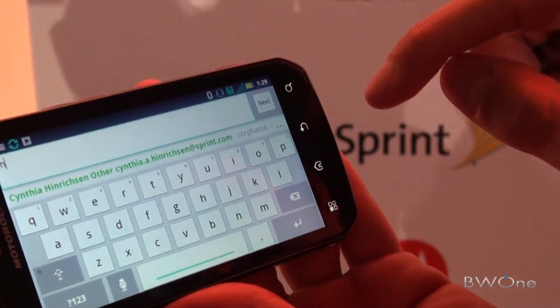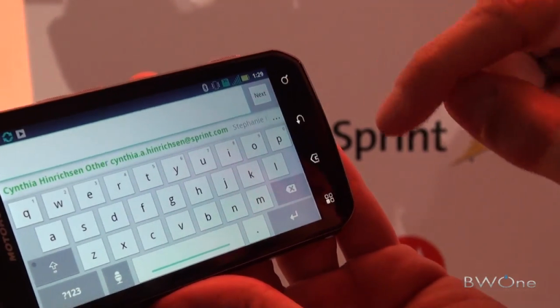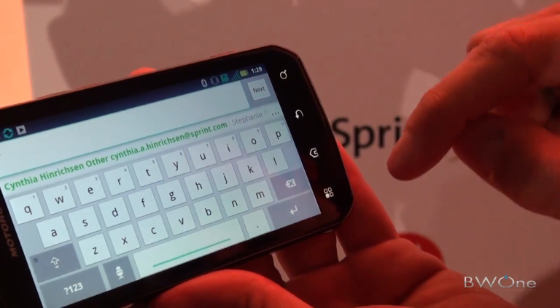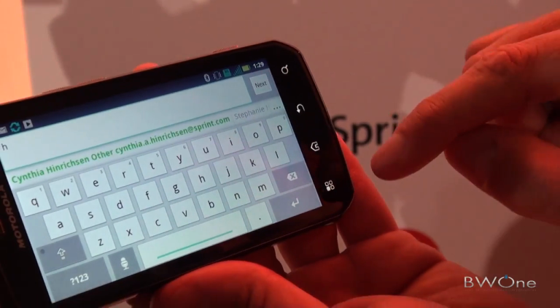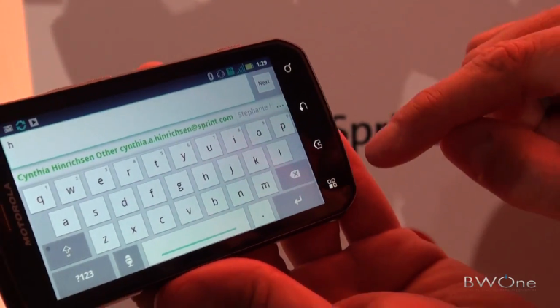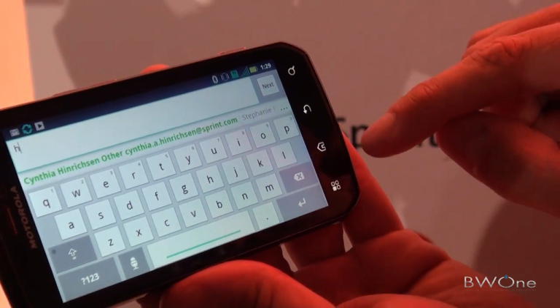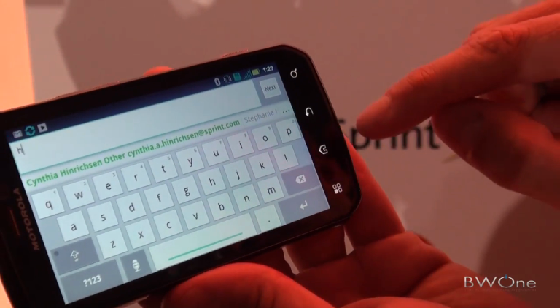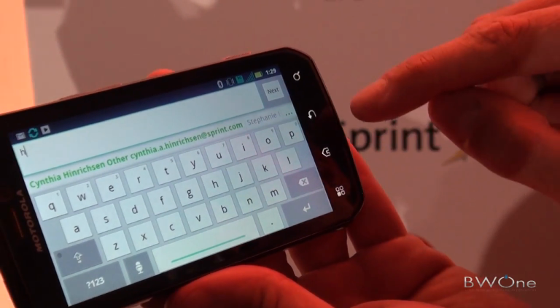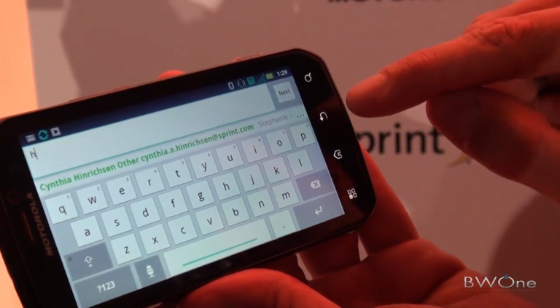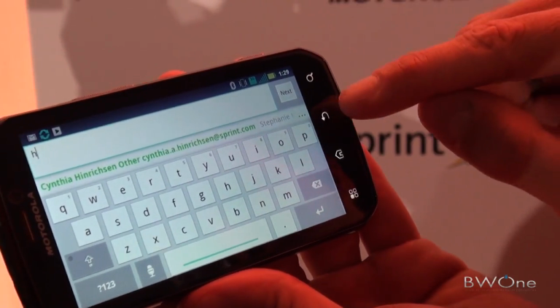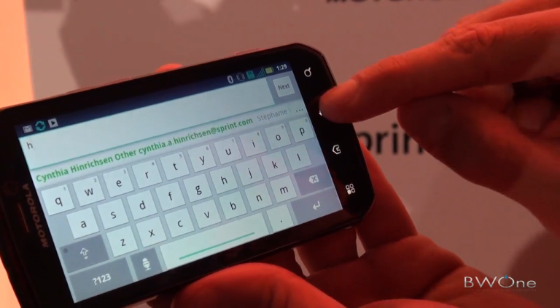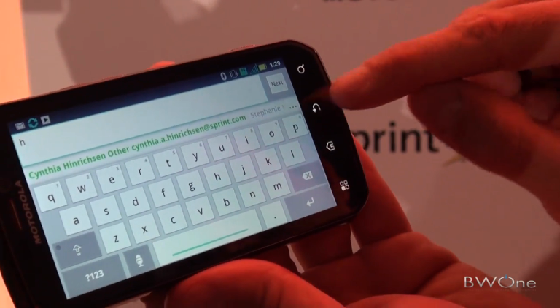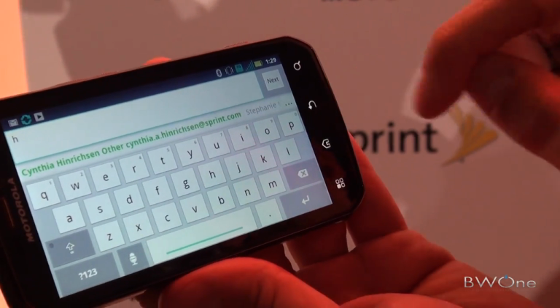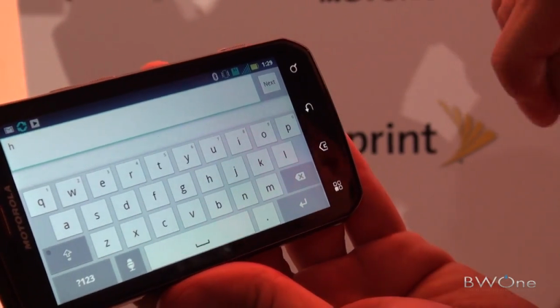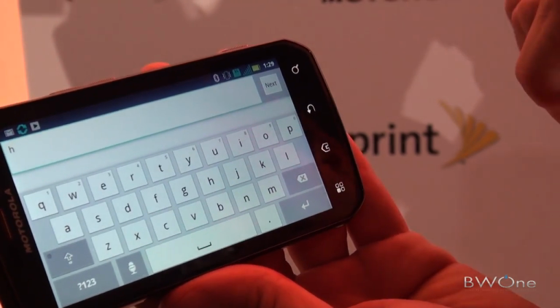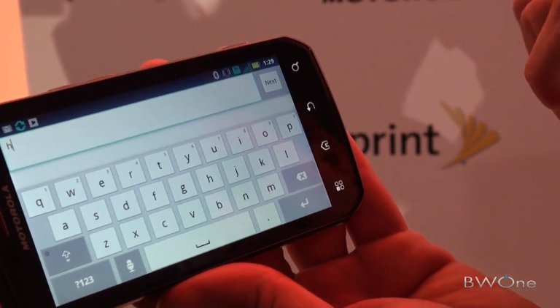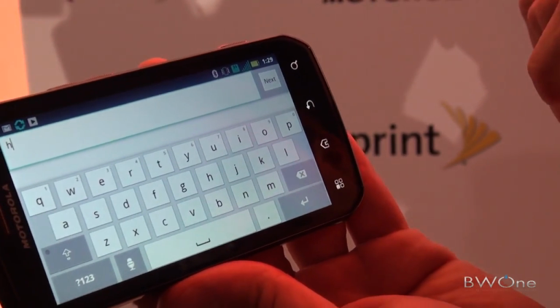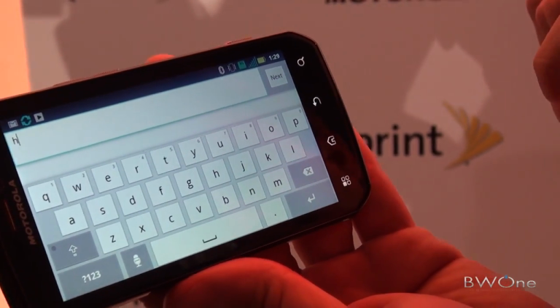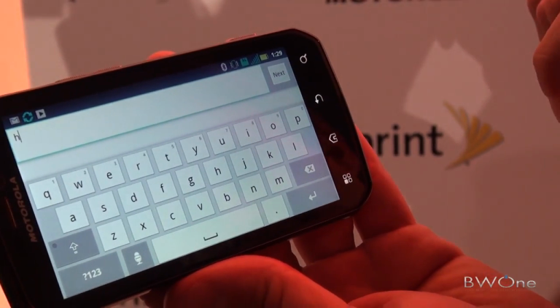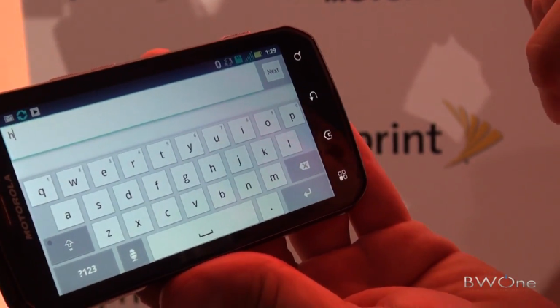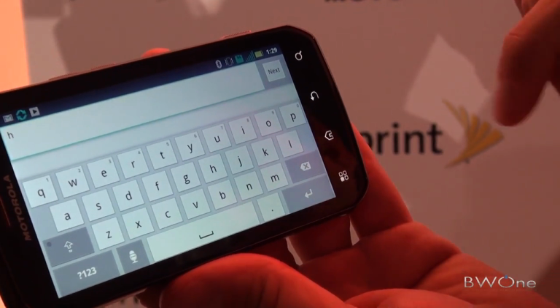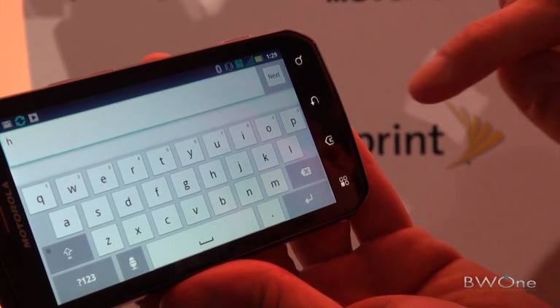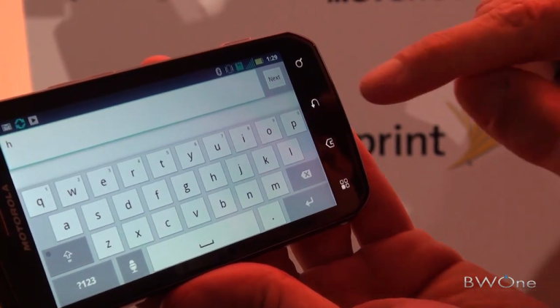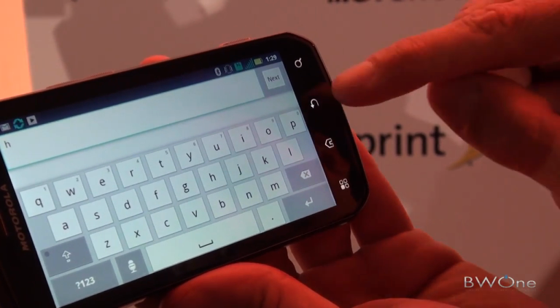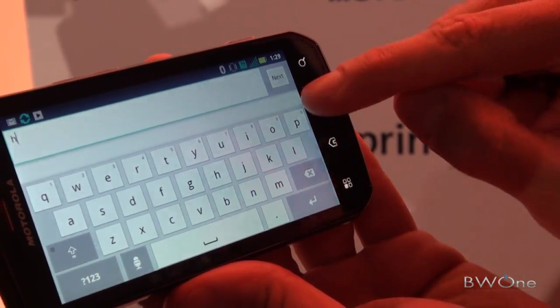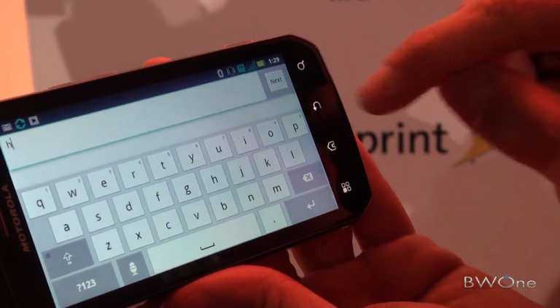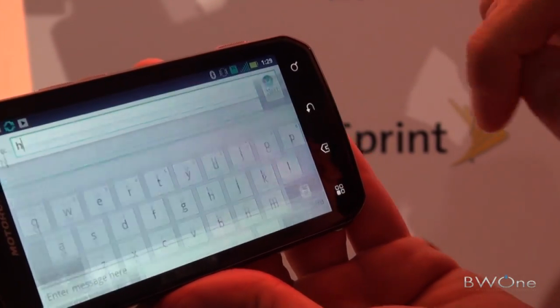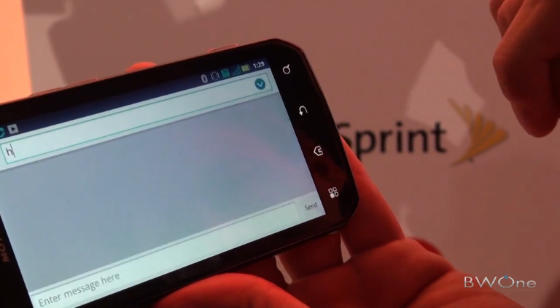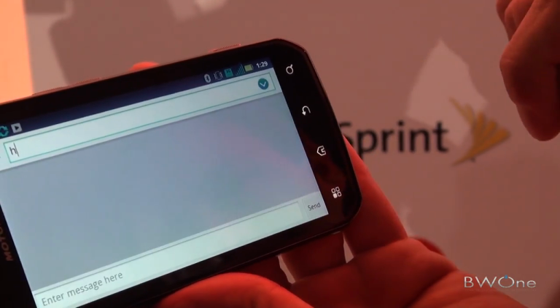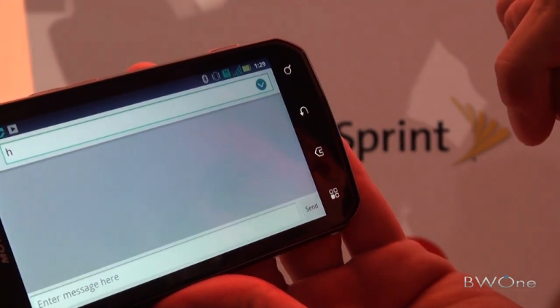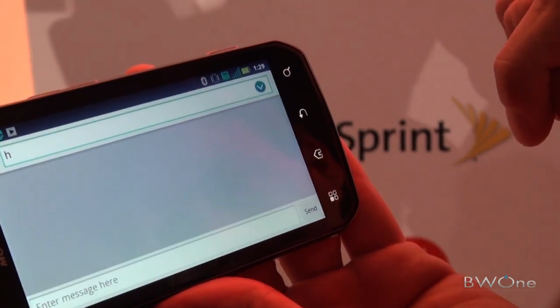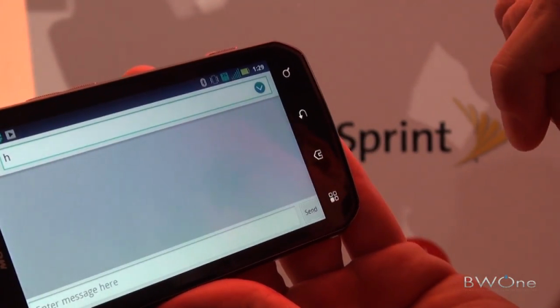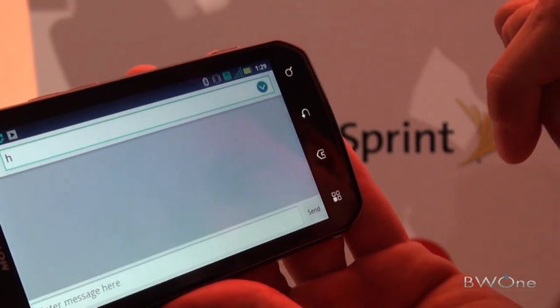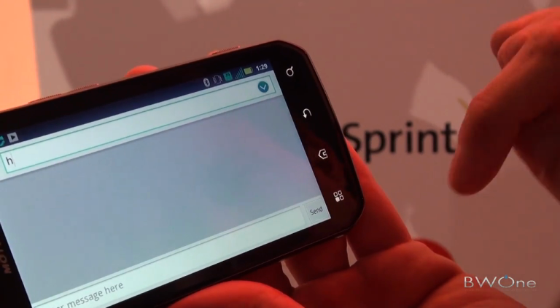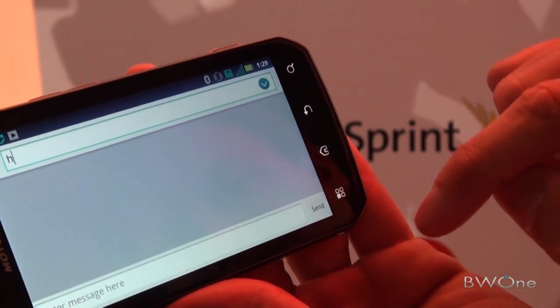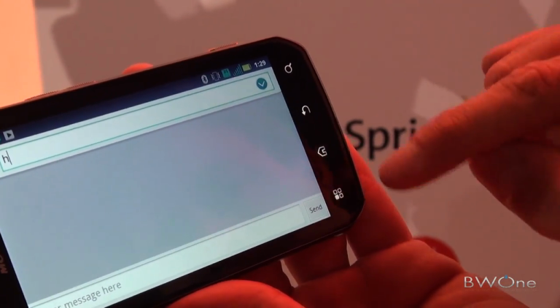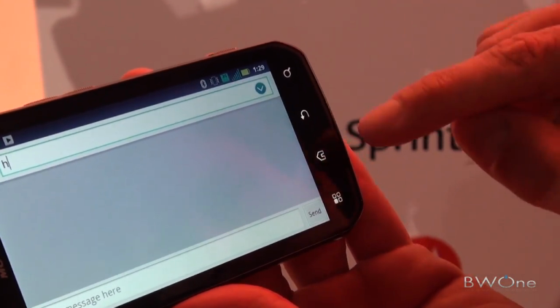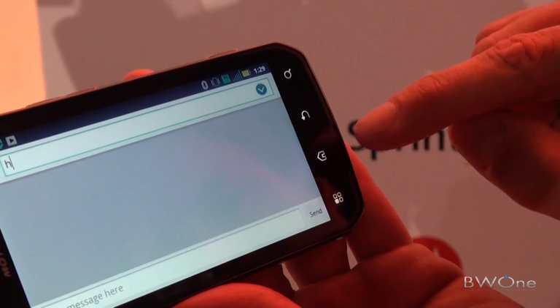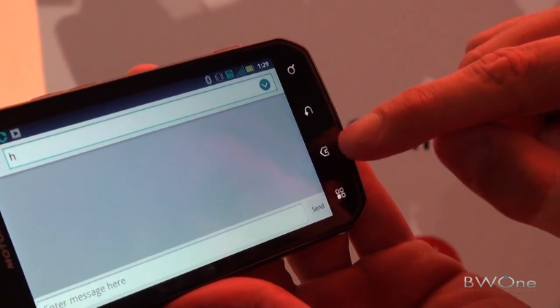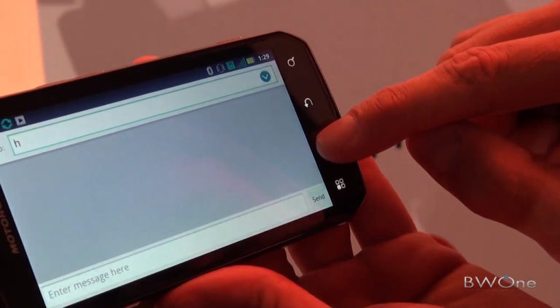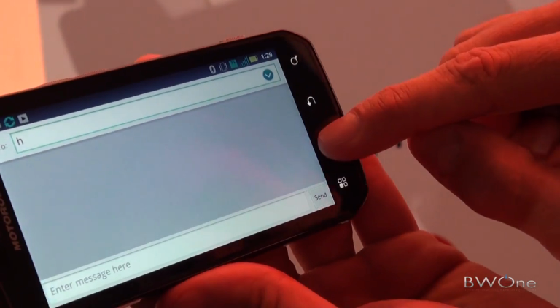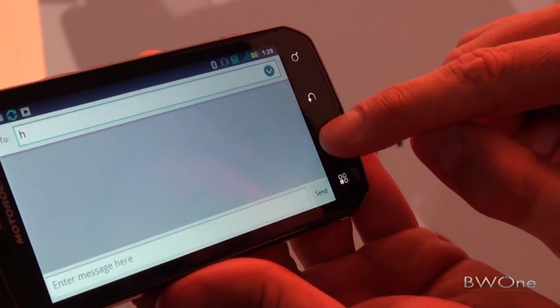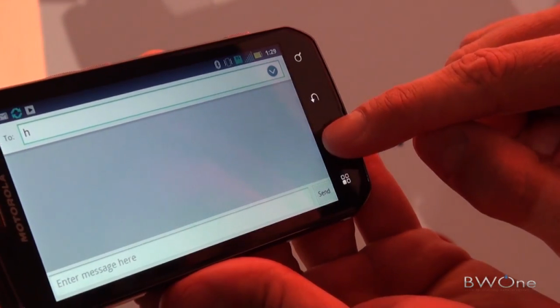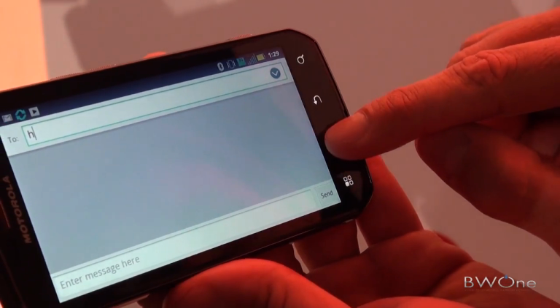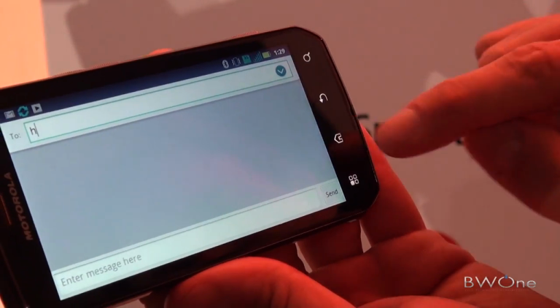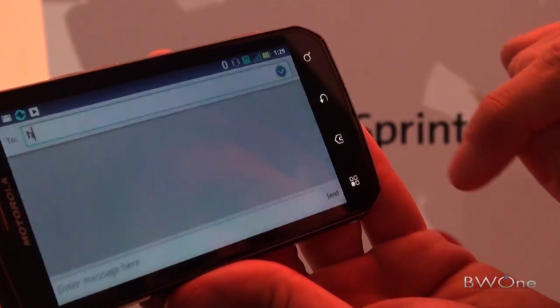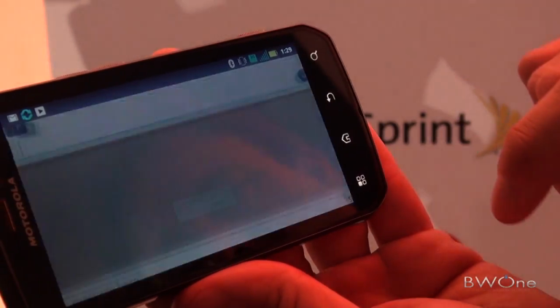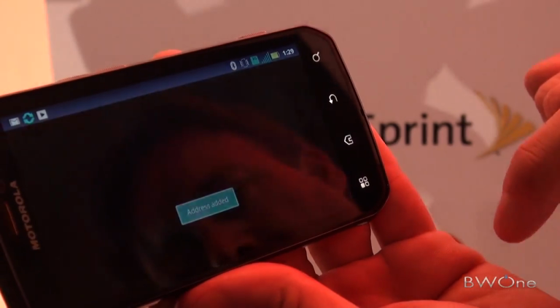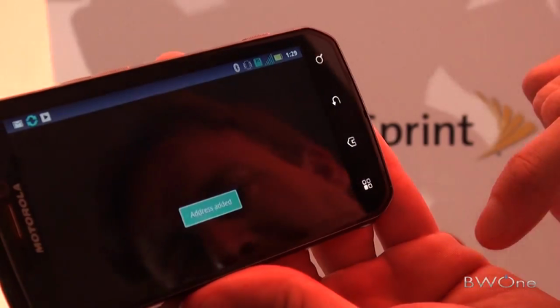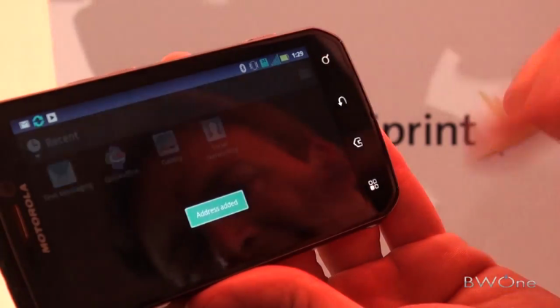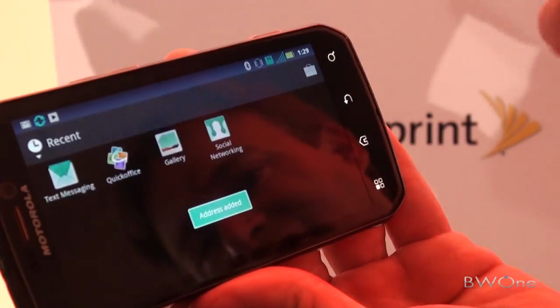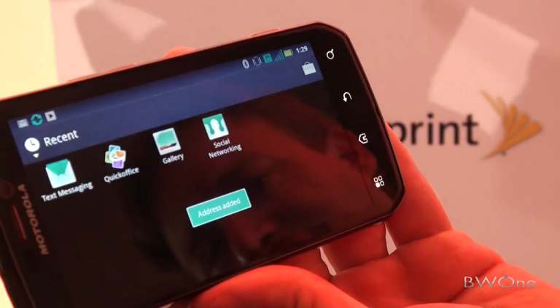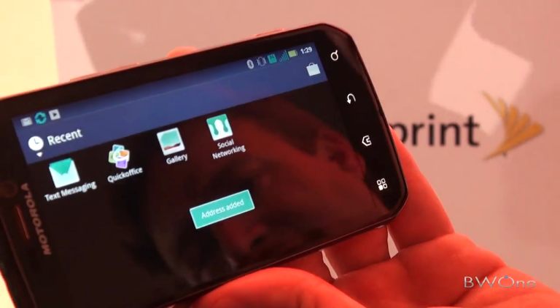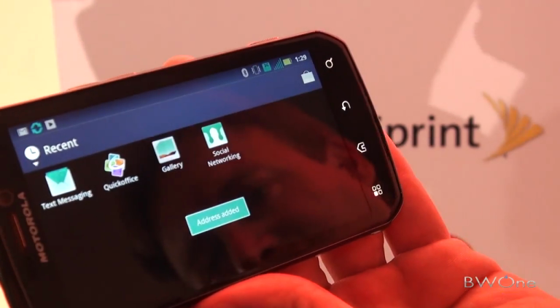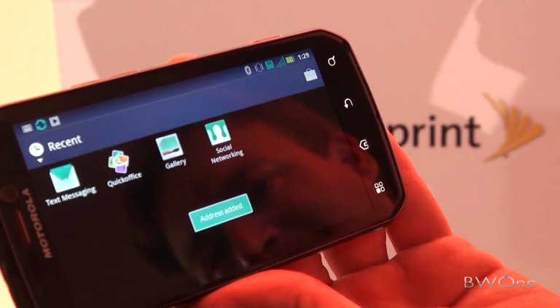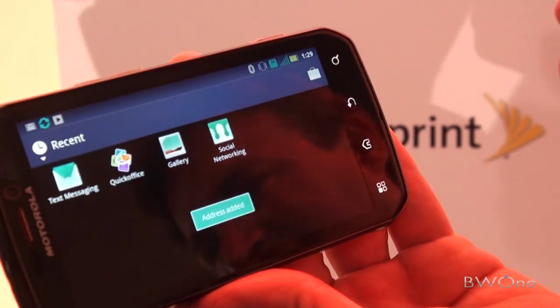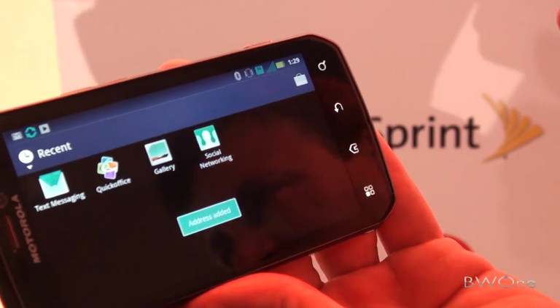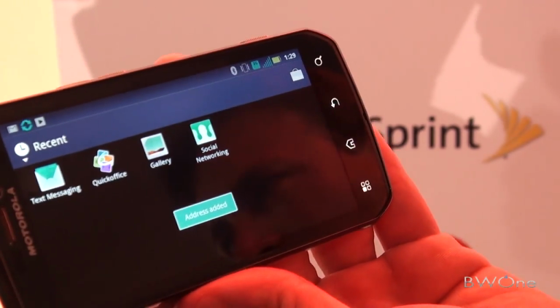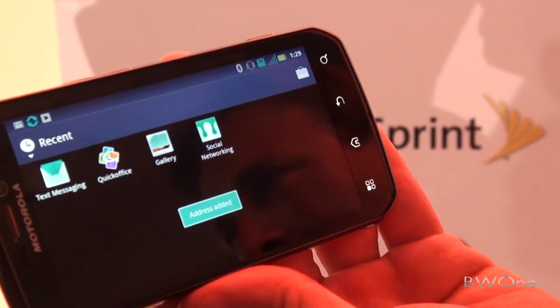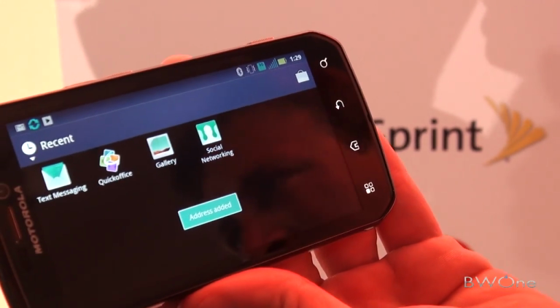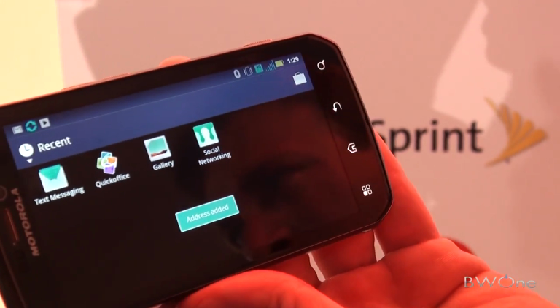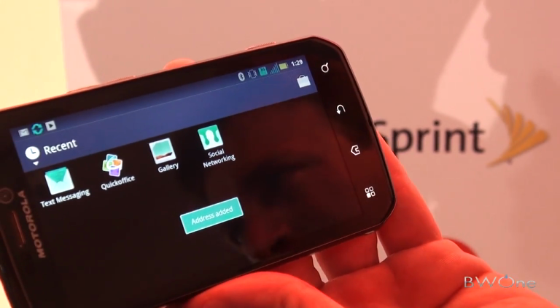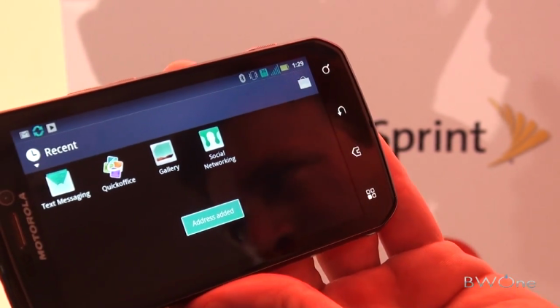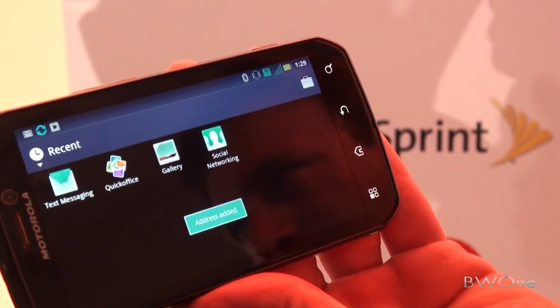It's defaulting to the standard keyboard right now, but you can go to the home screen and I can show you Swipe as well.